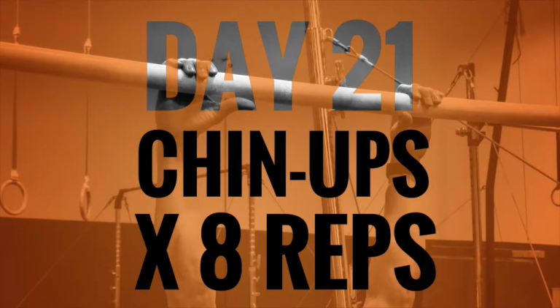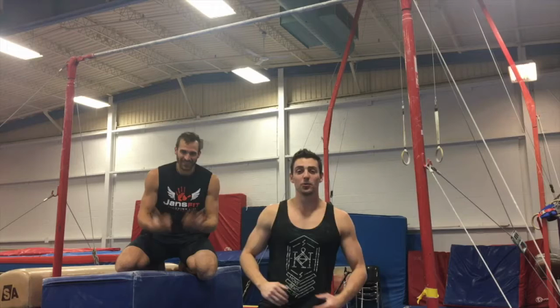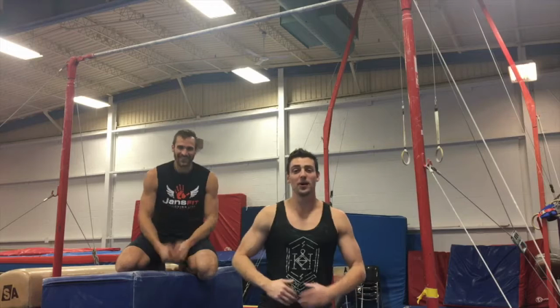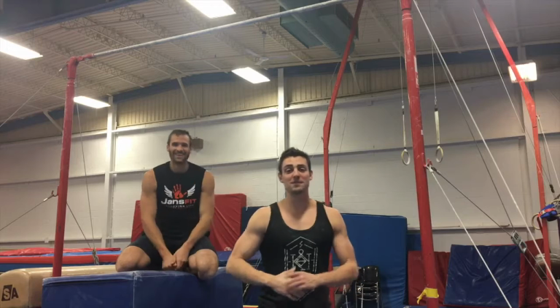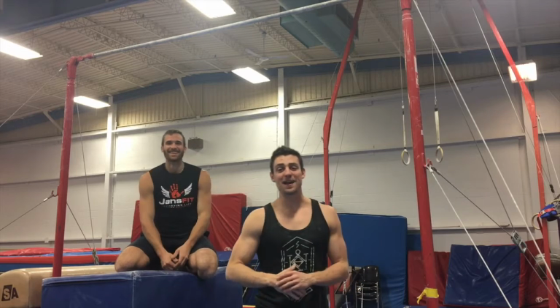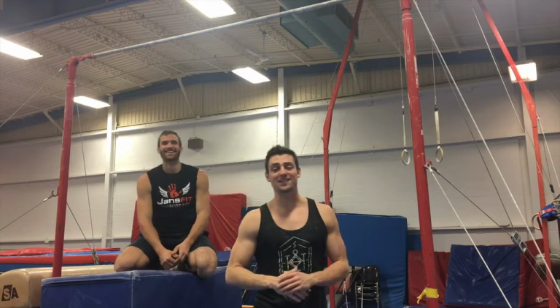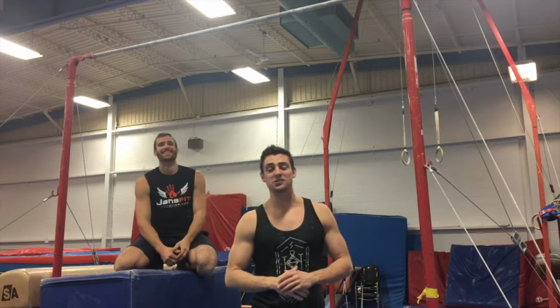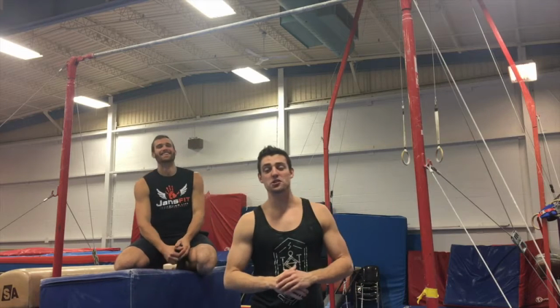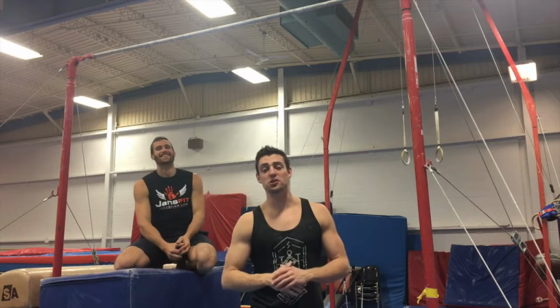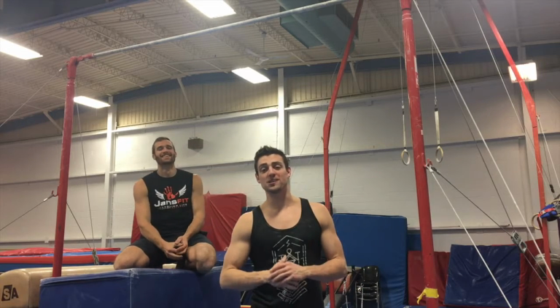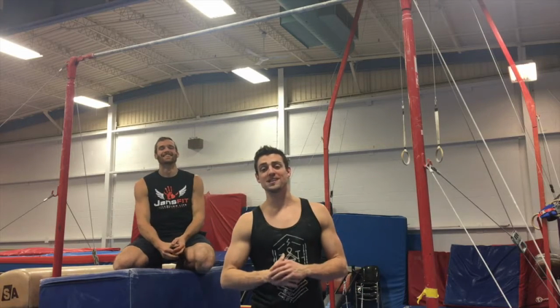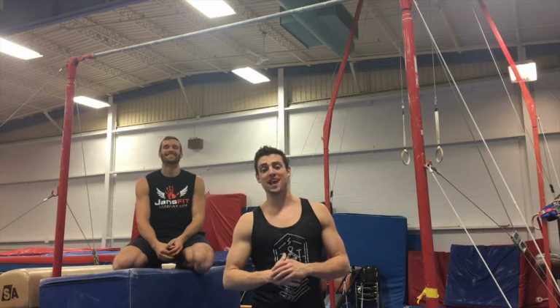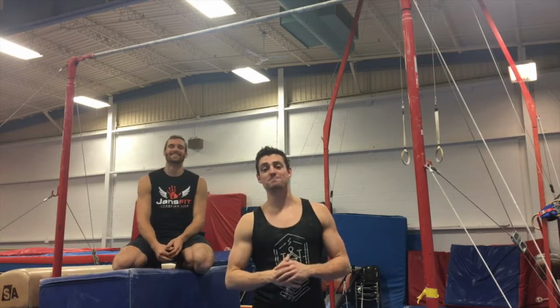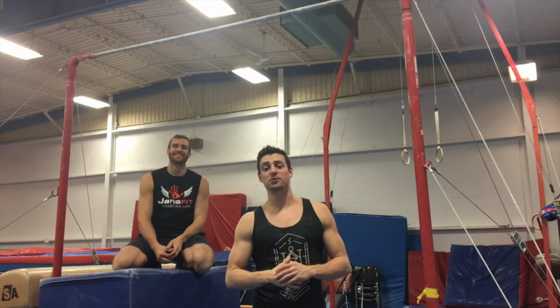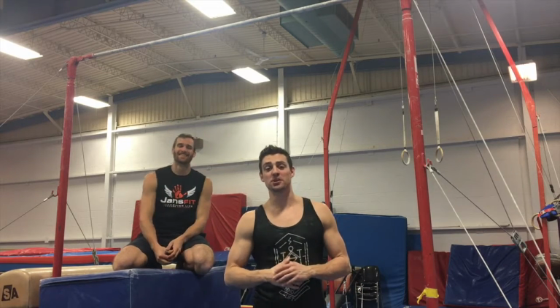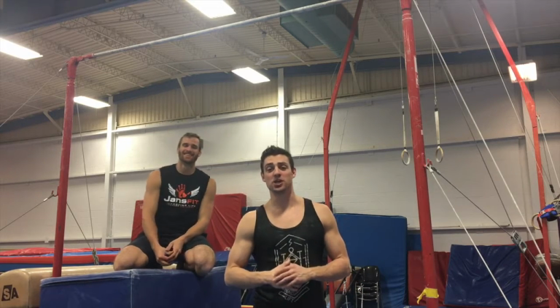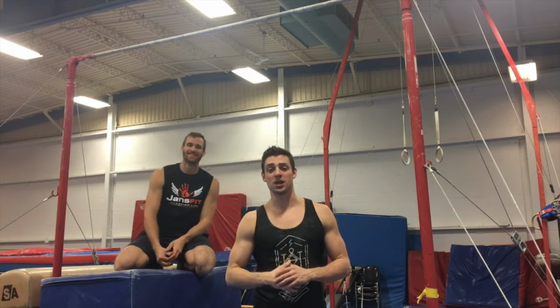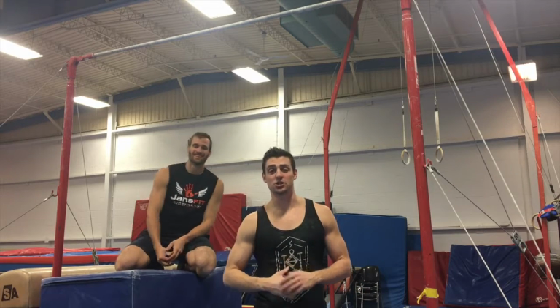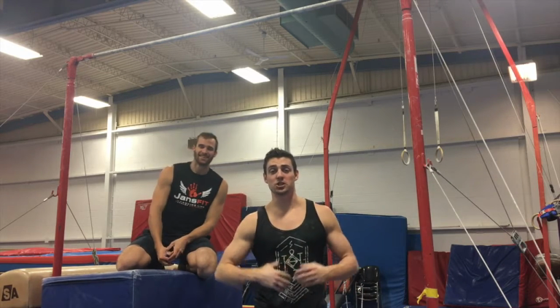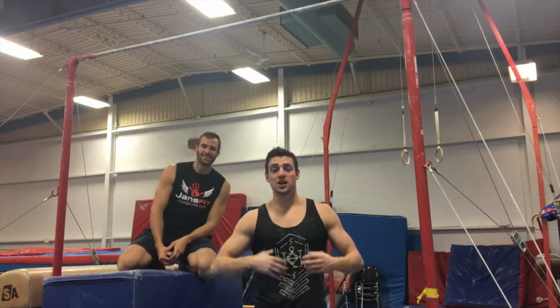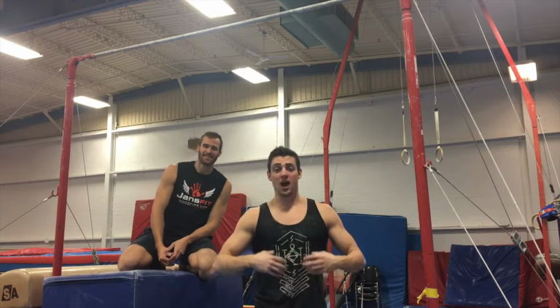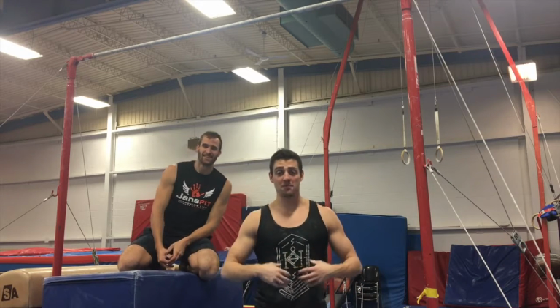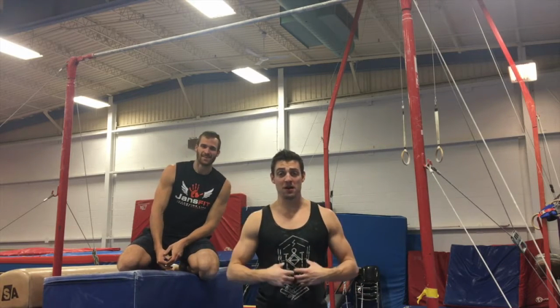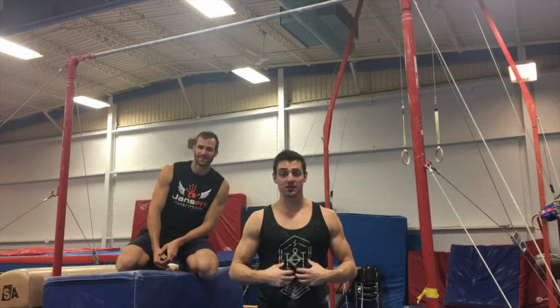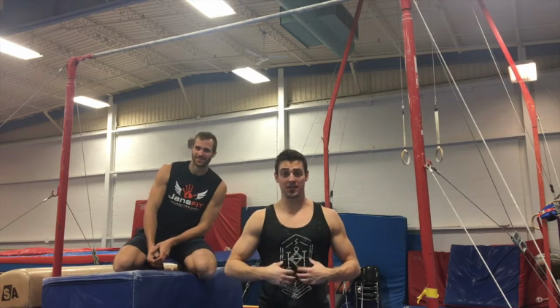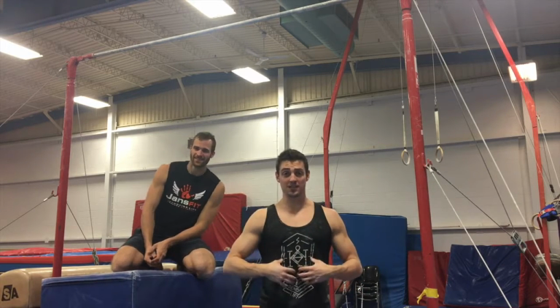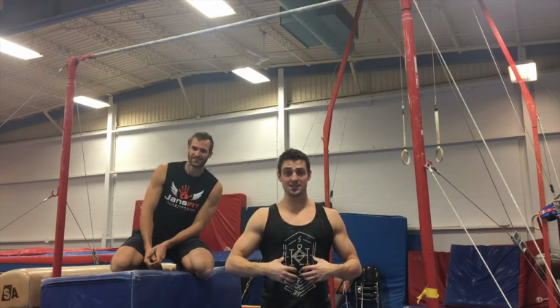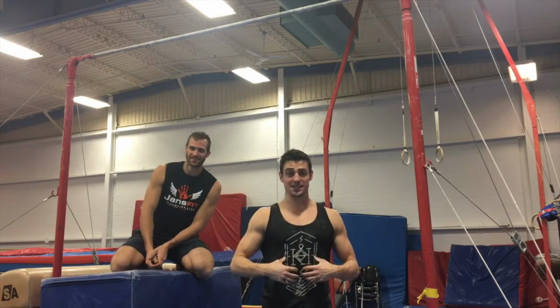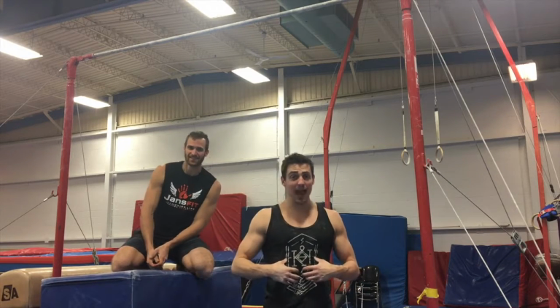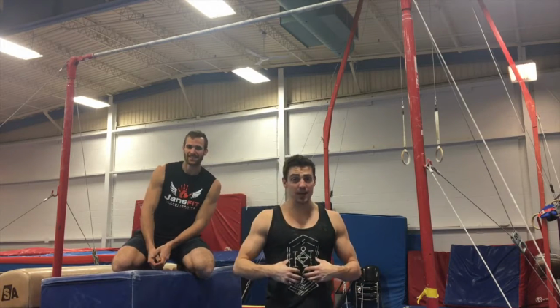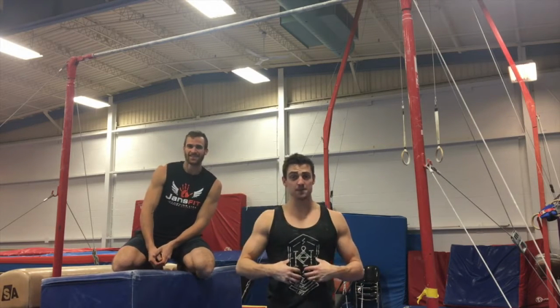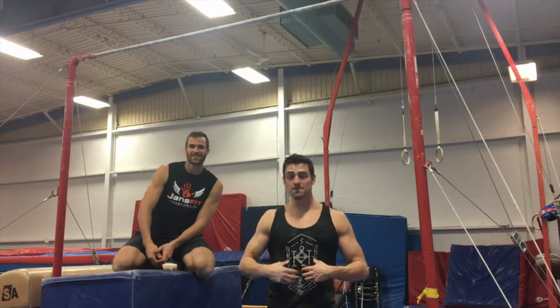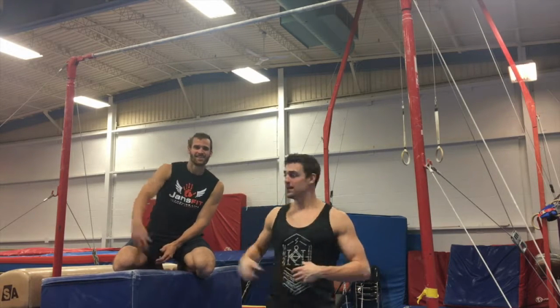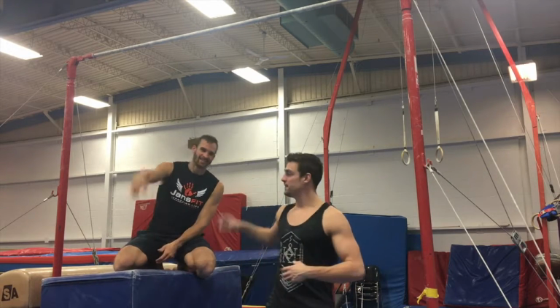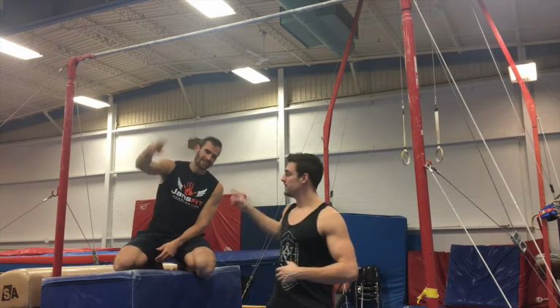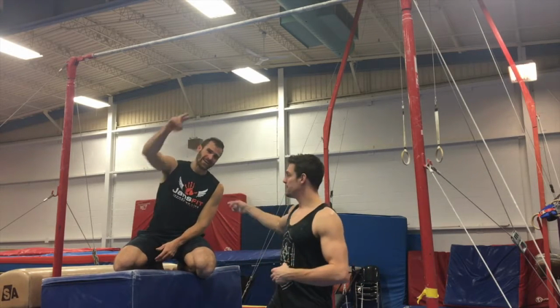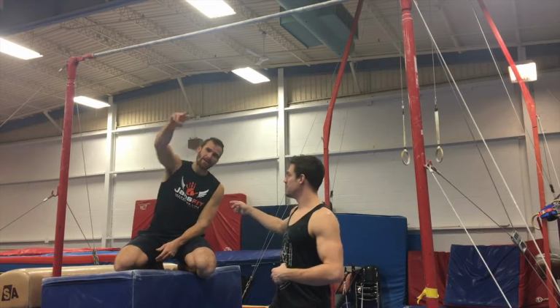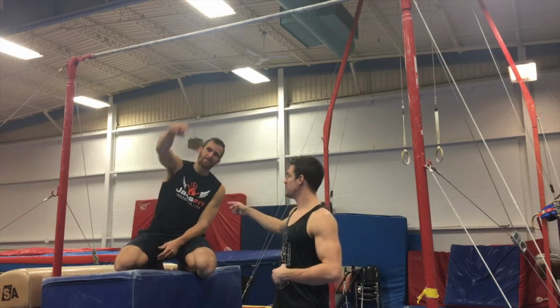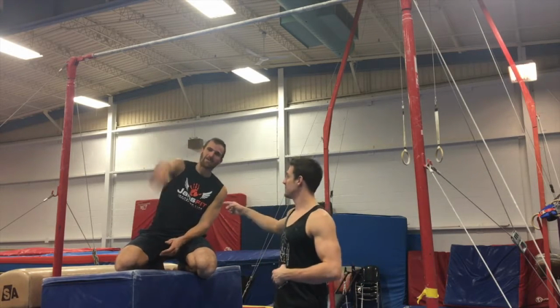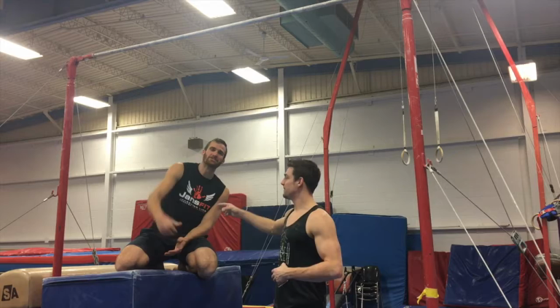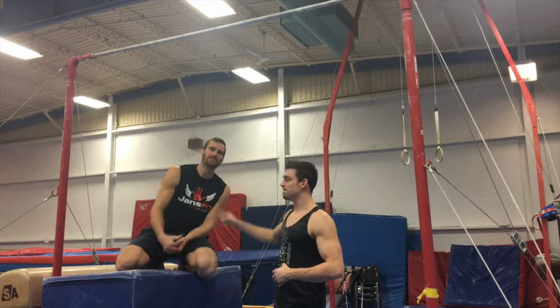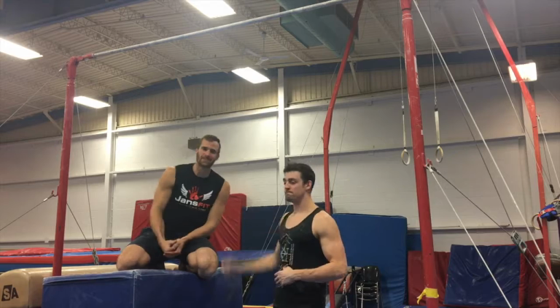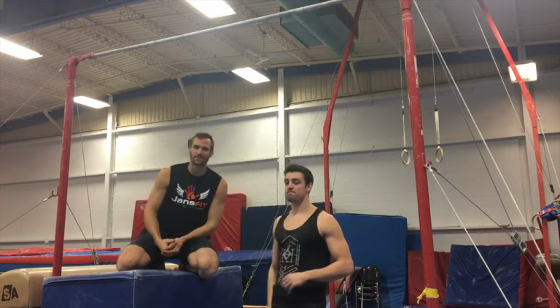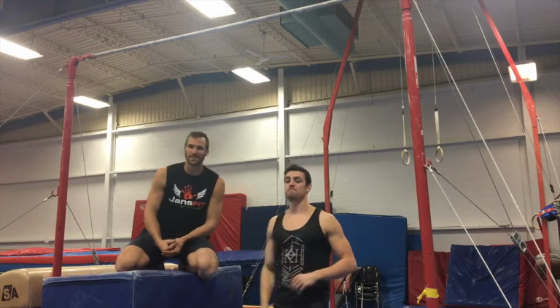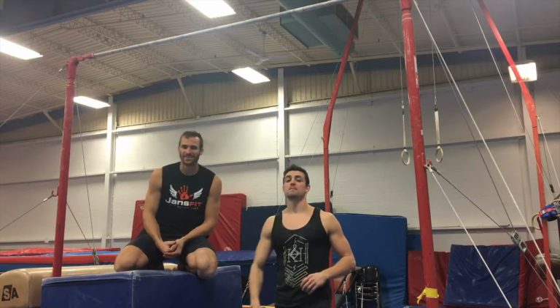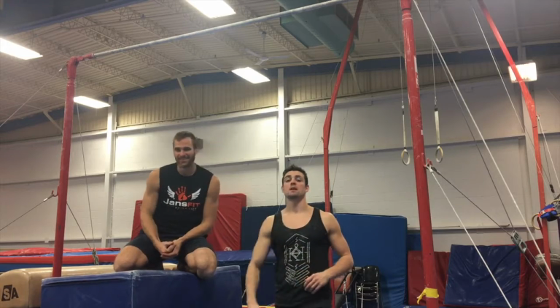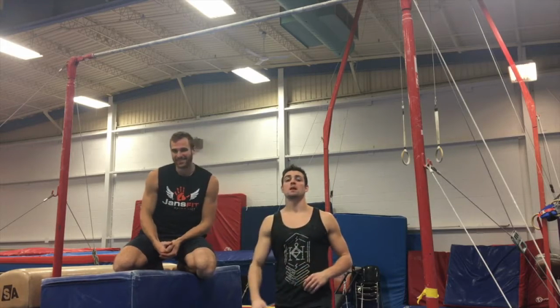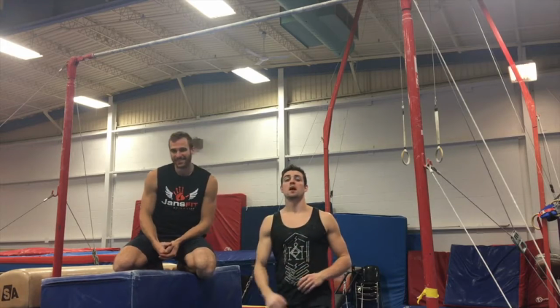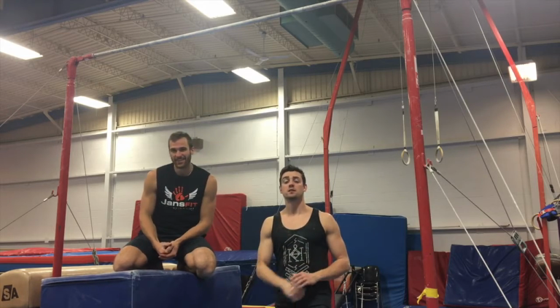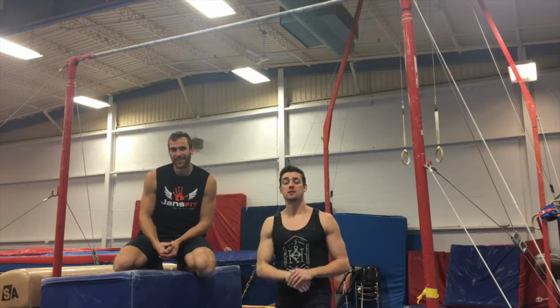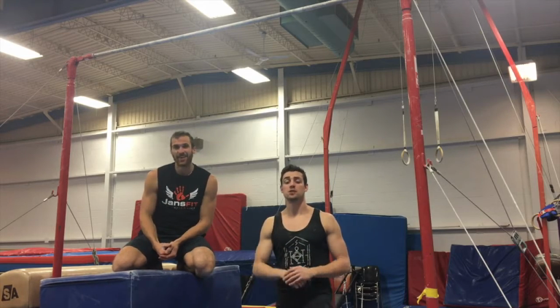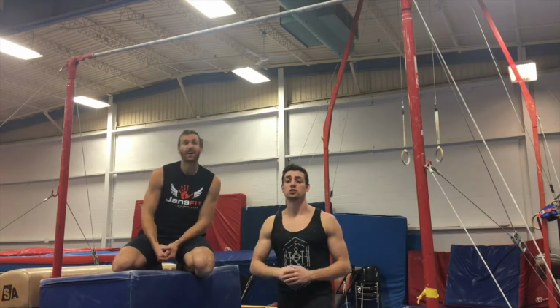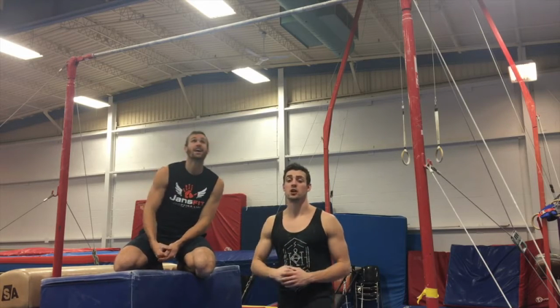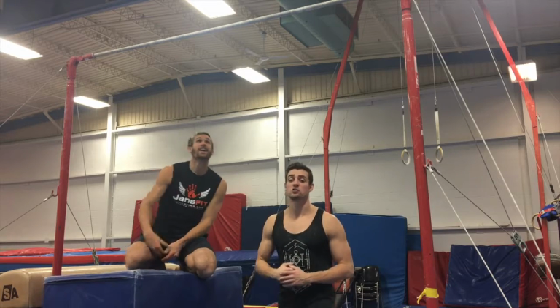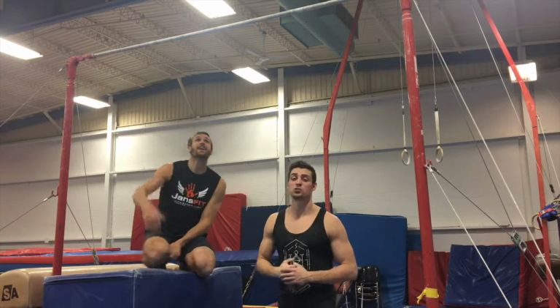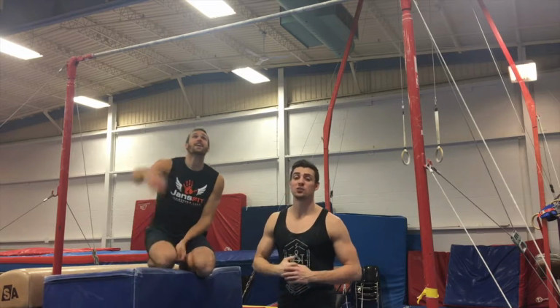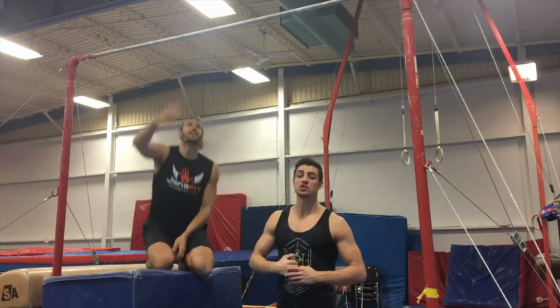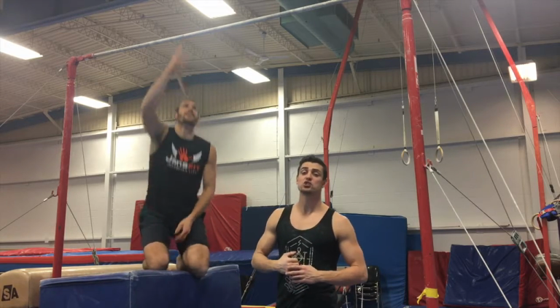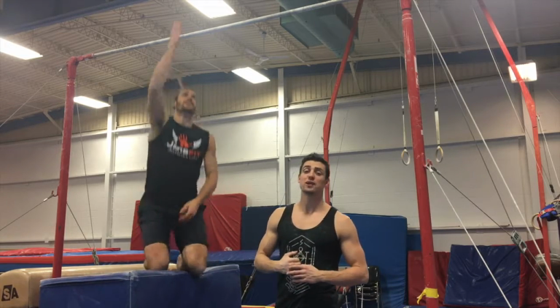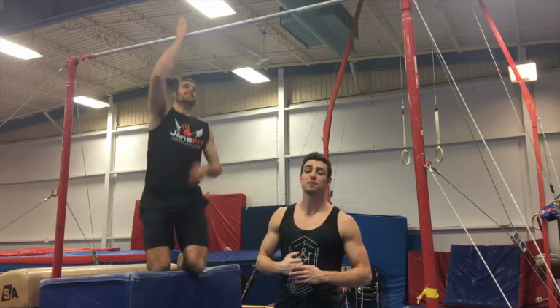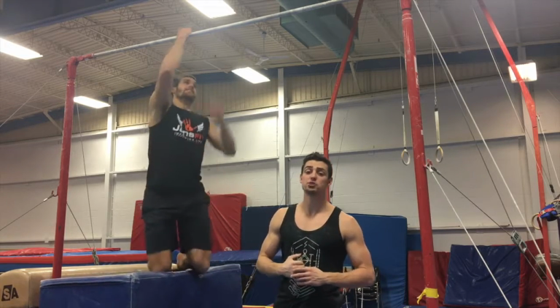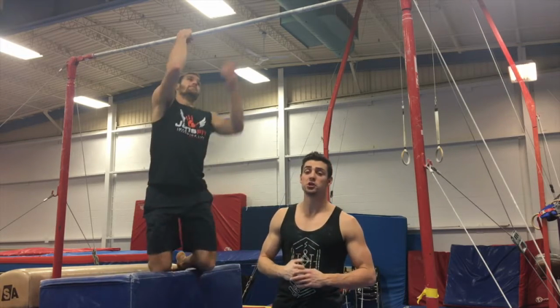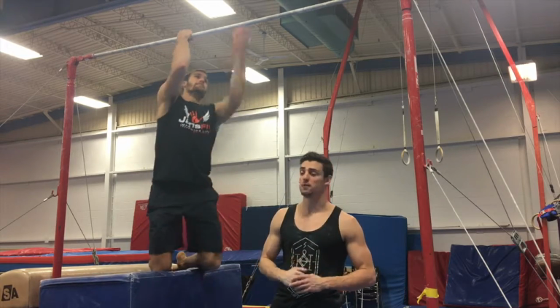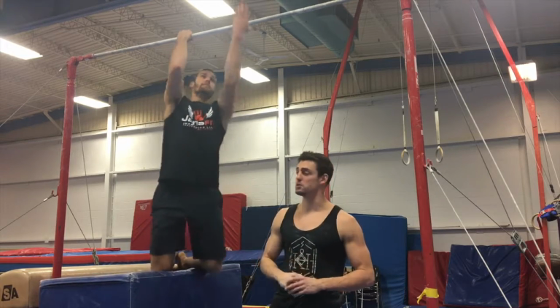Welcome back to the 30-Day Pulling Challenge. I'm Alex Kazam and I'm Kevin Jansfit, and today's challenge we're doing straight-up chin-ups.